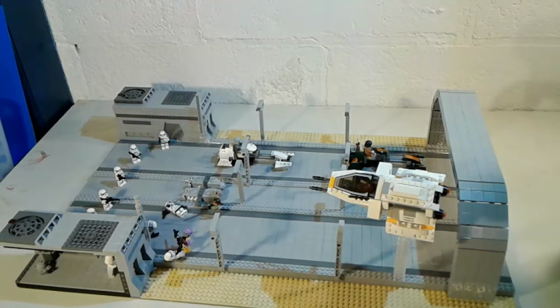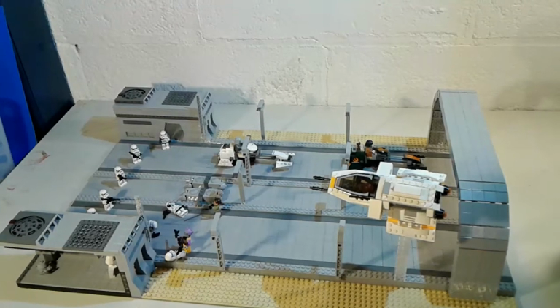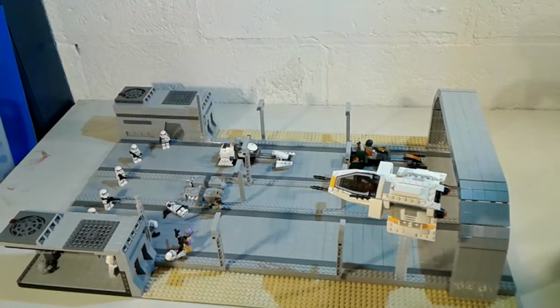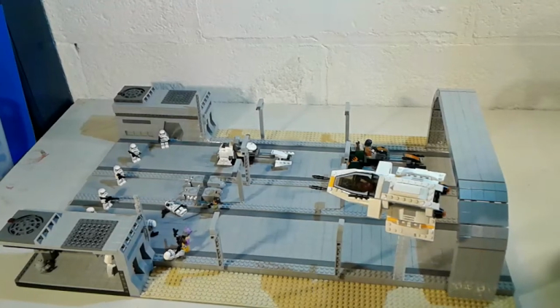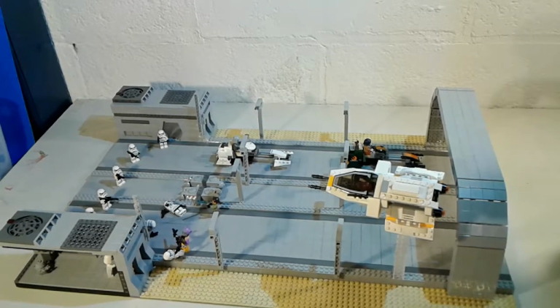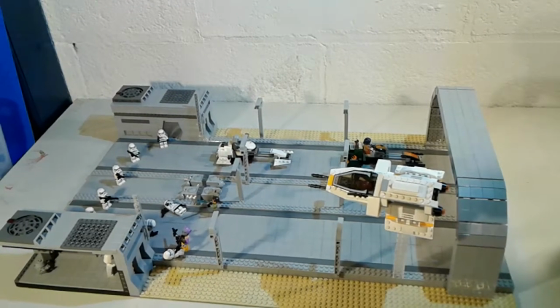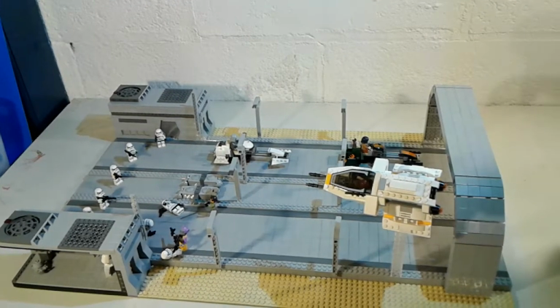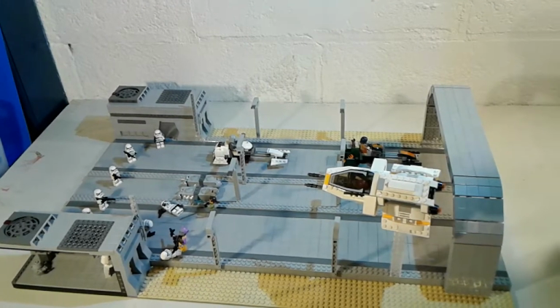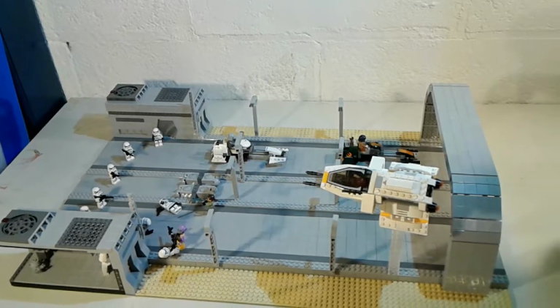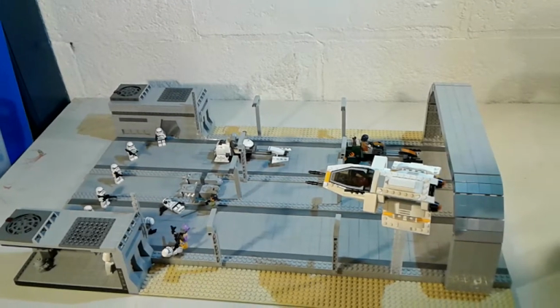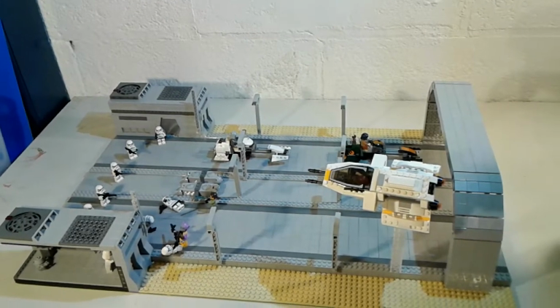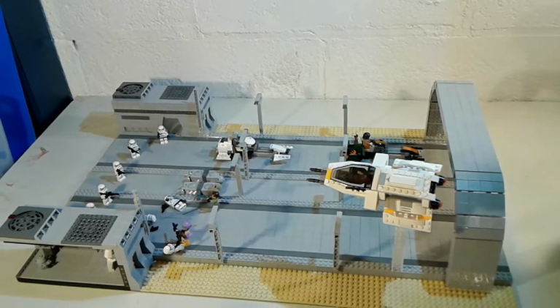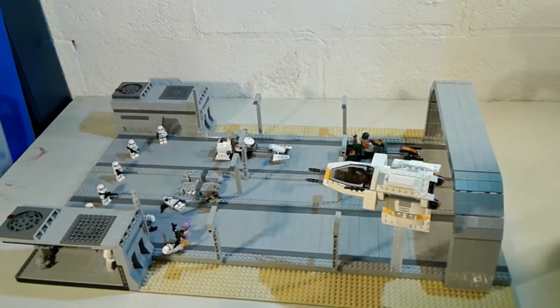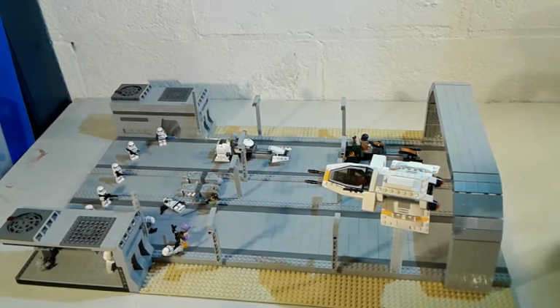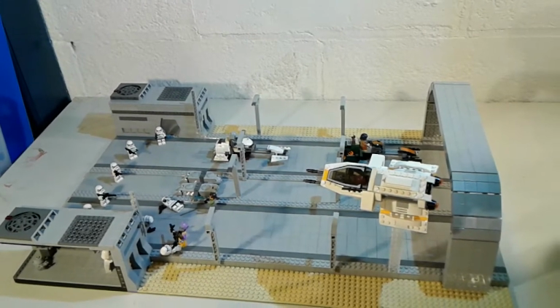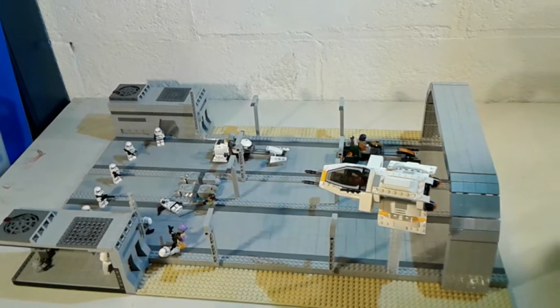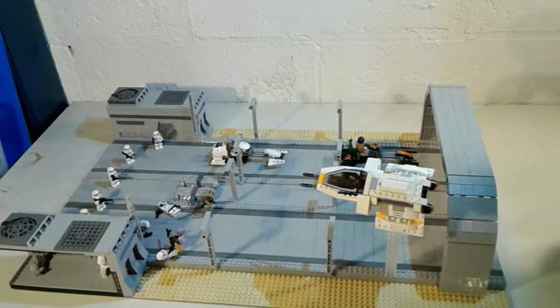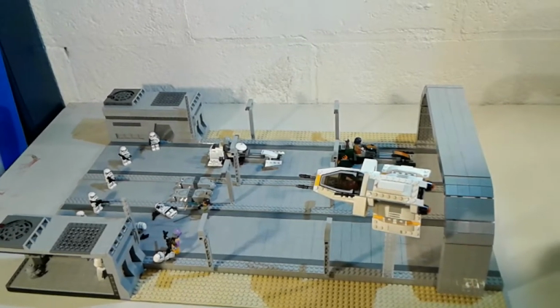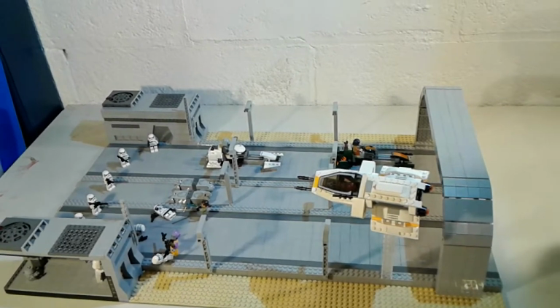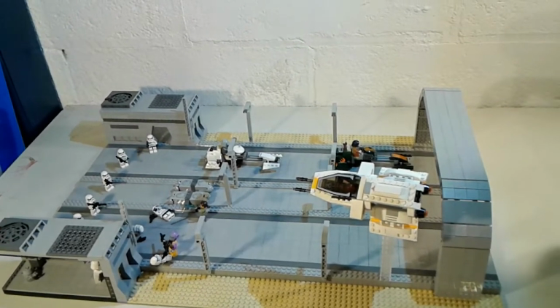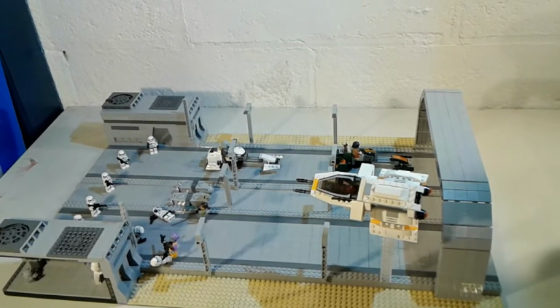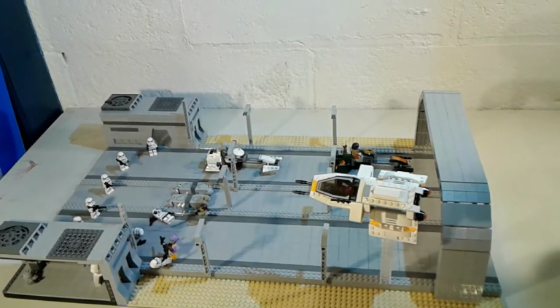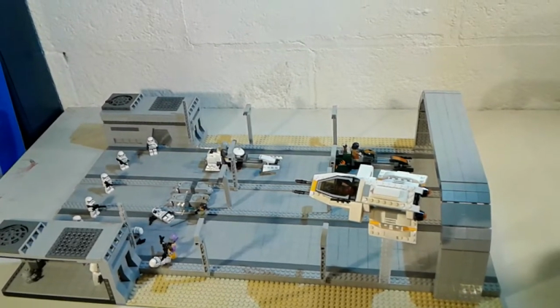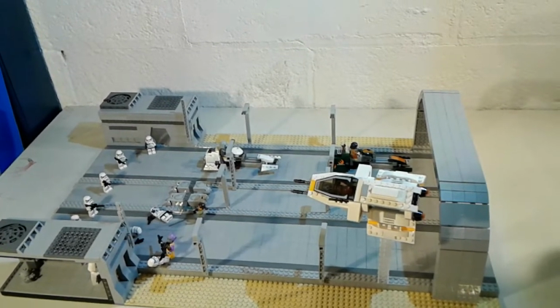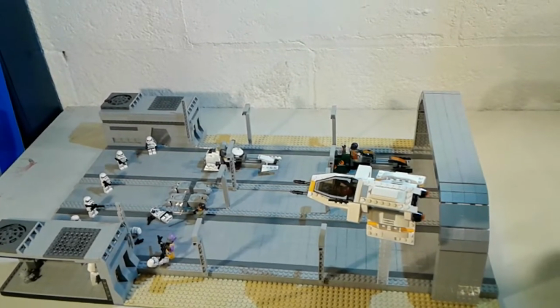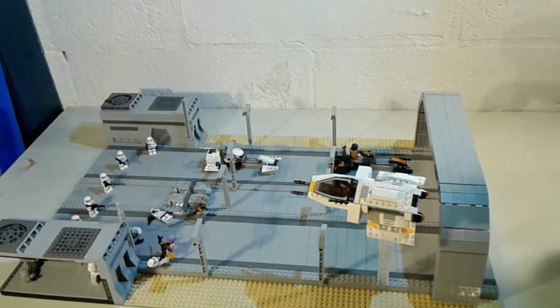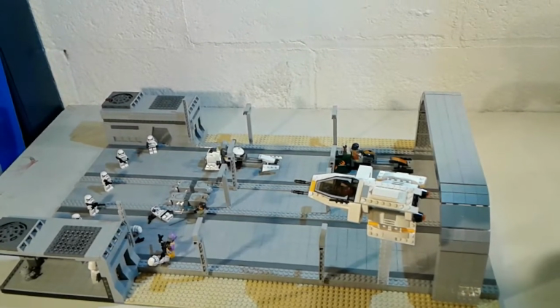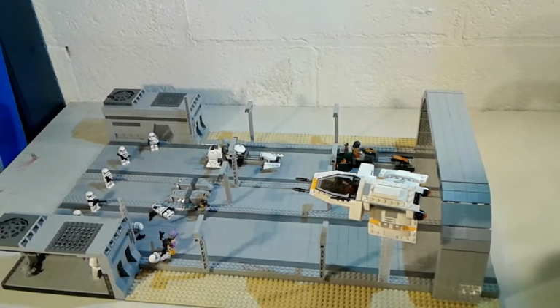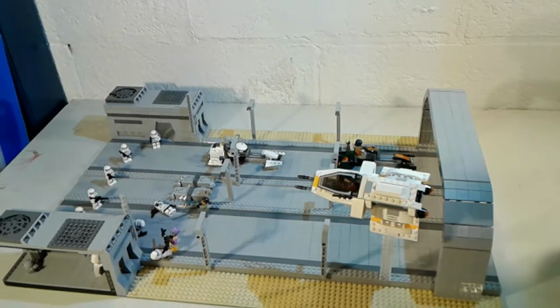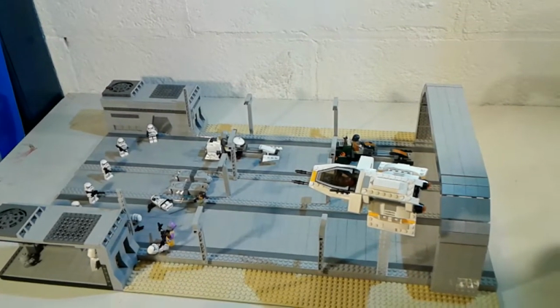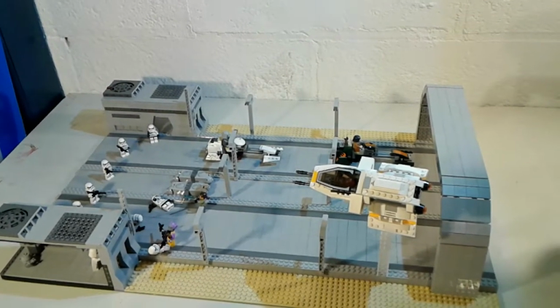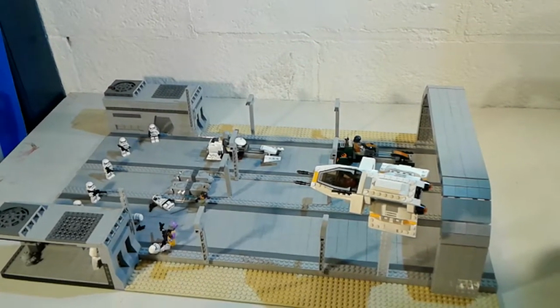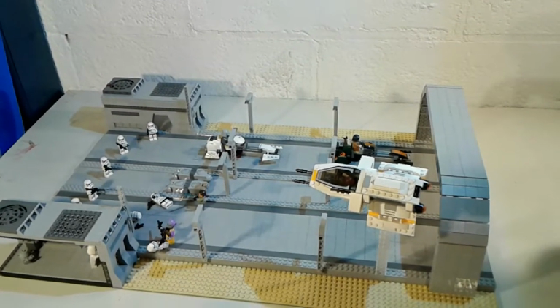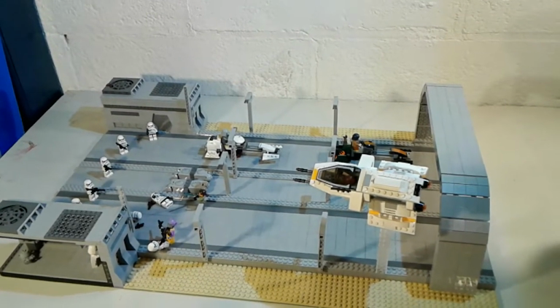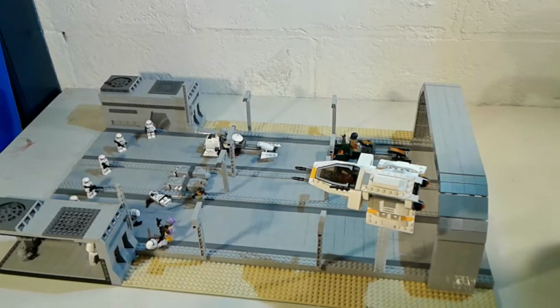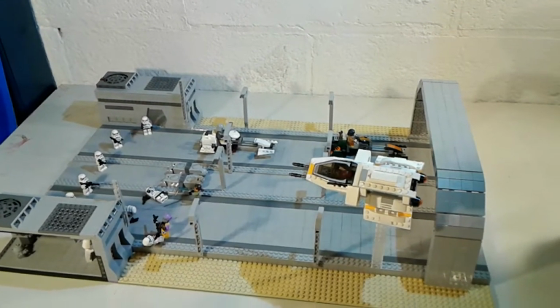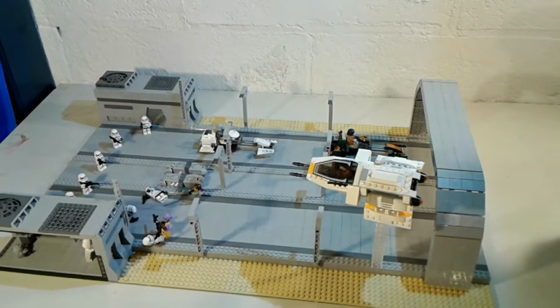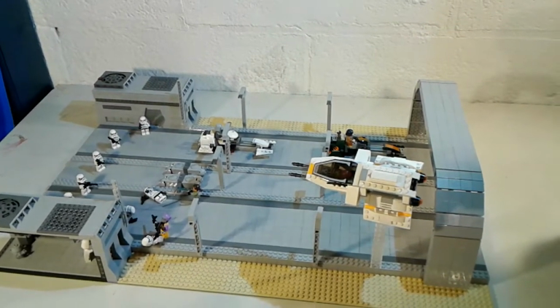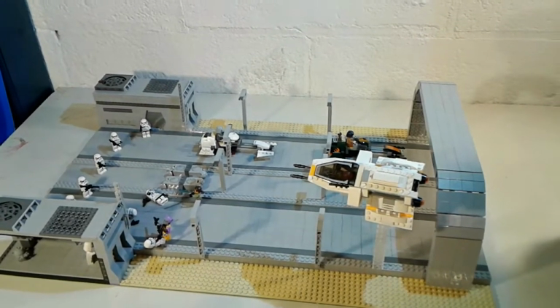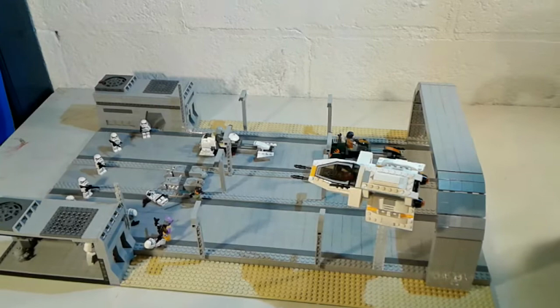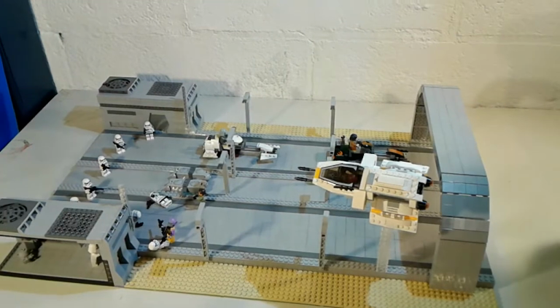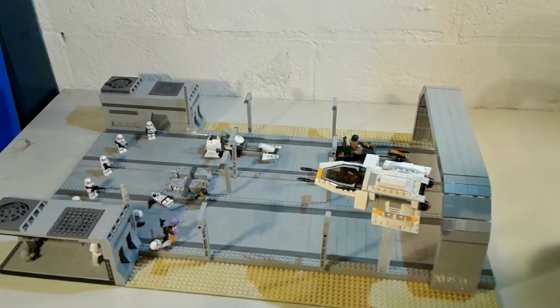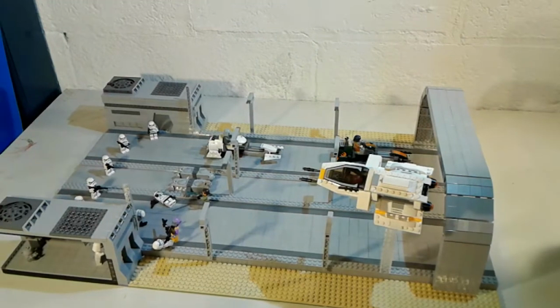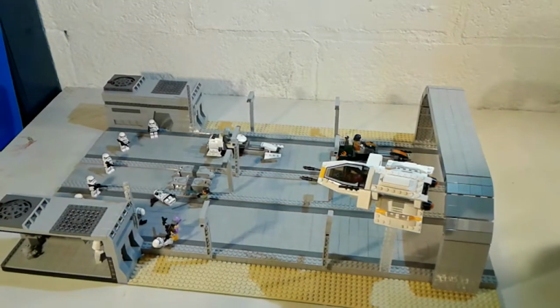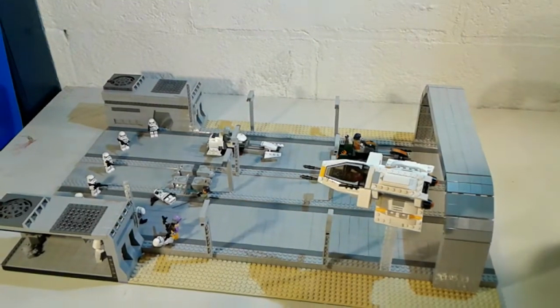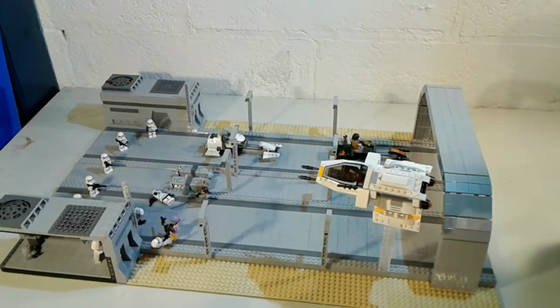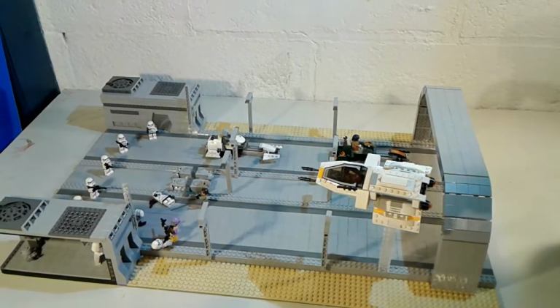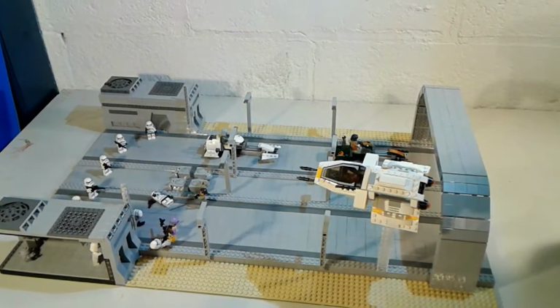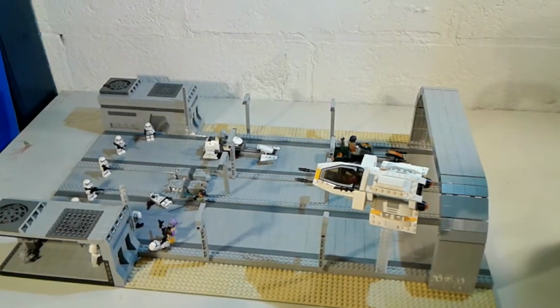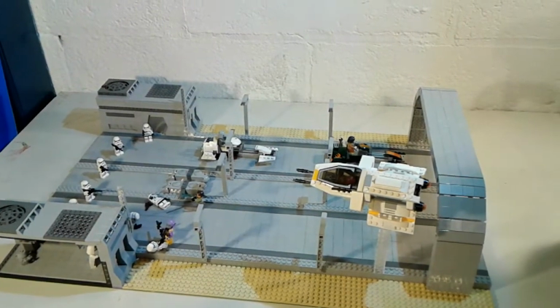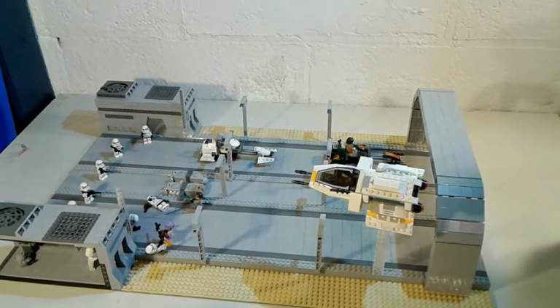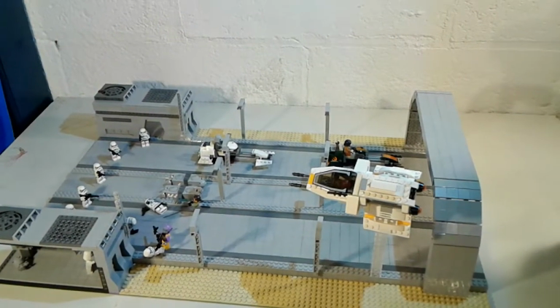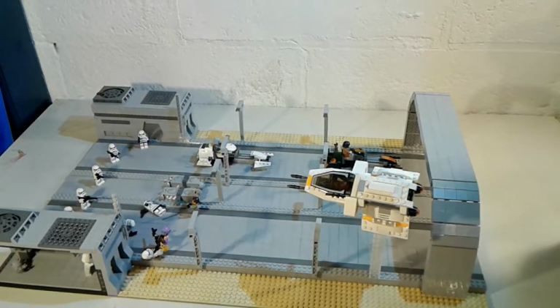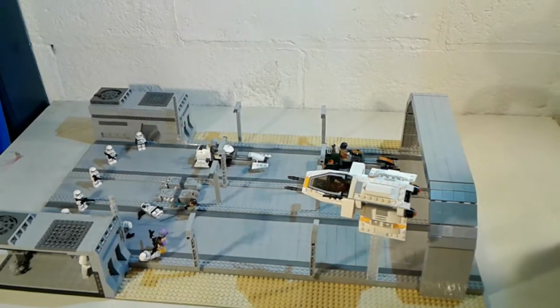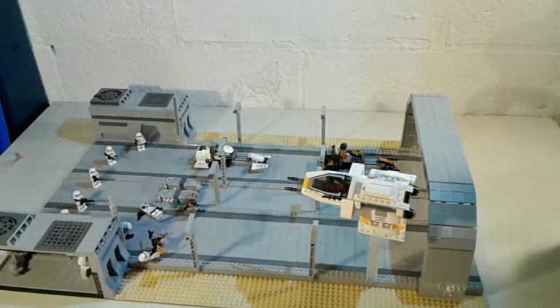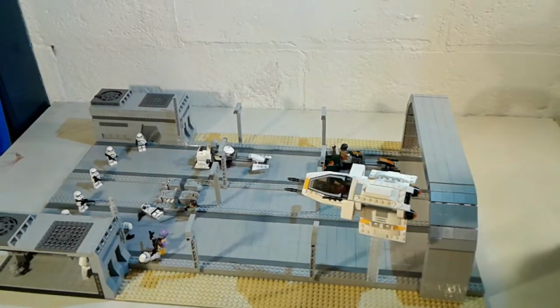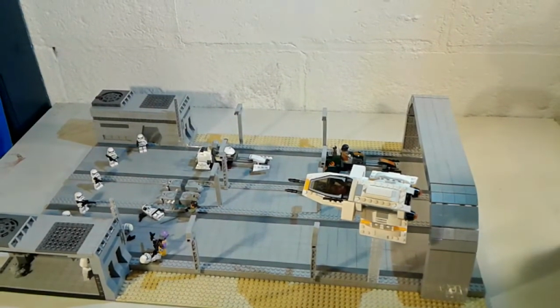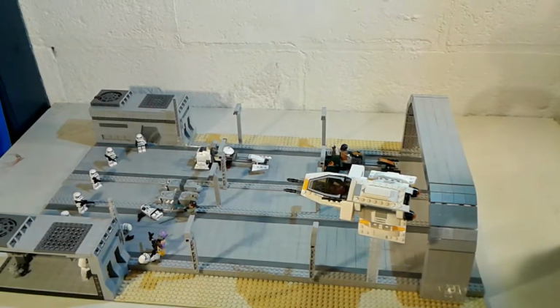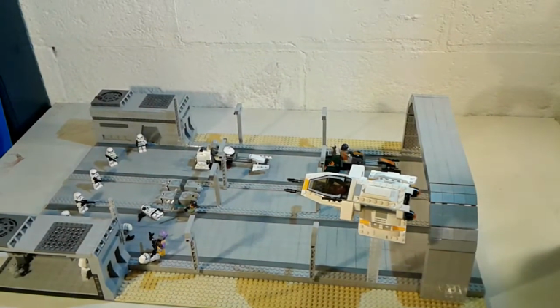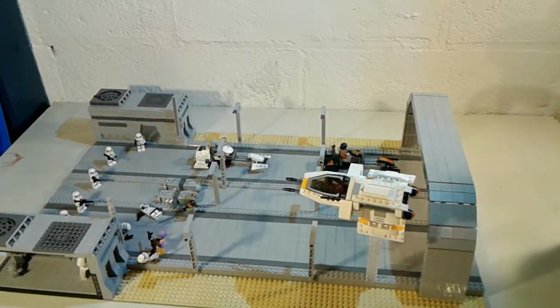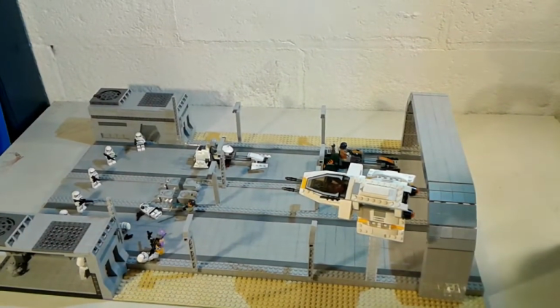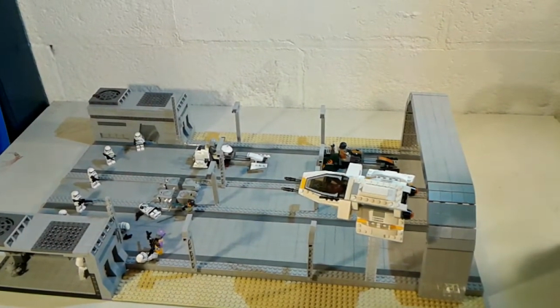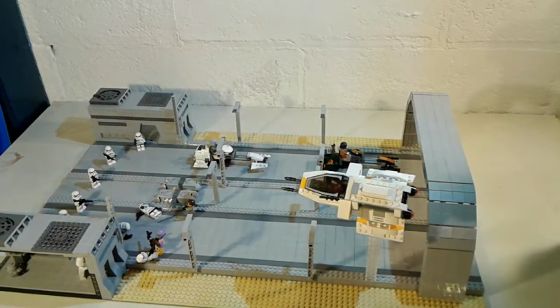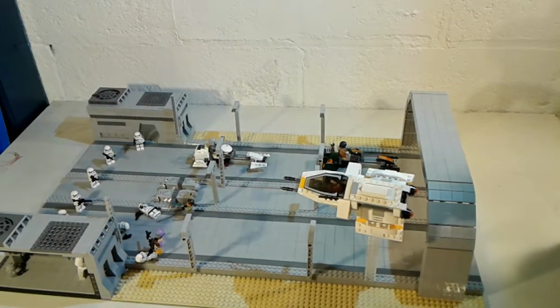Hey guys, it's Justin here from Jack Production Studios, and welcome back to another Lego MOC video. This is my video for my Lego Star Wars Rebels Lothal Highway MOC.